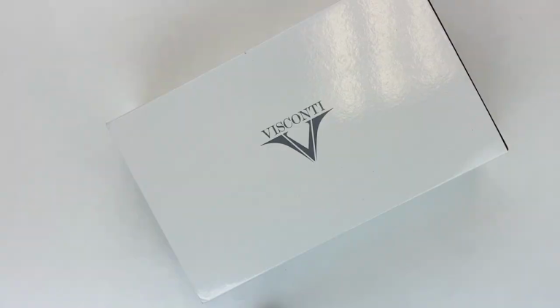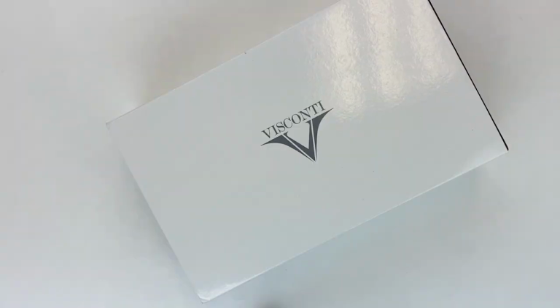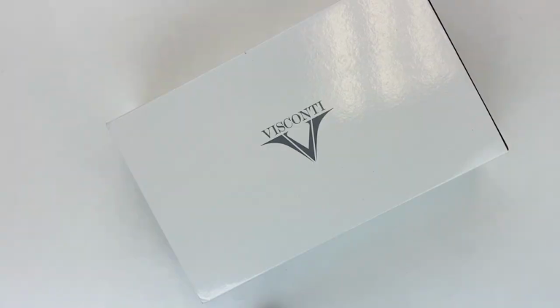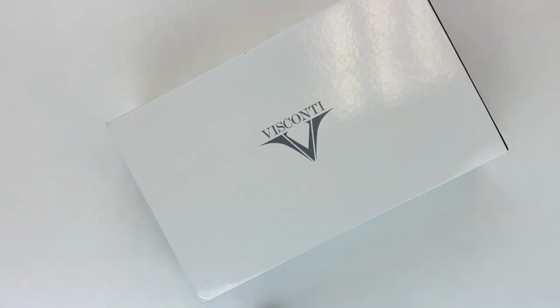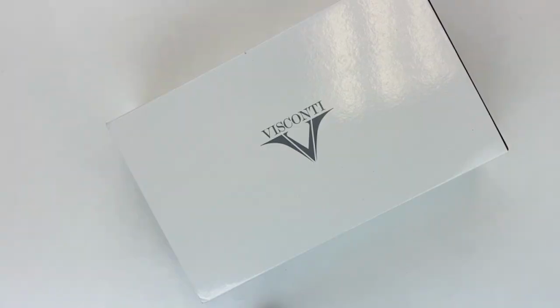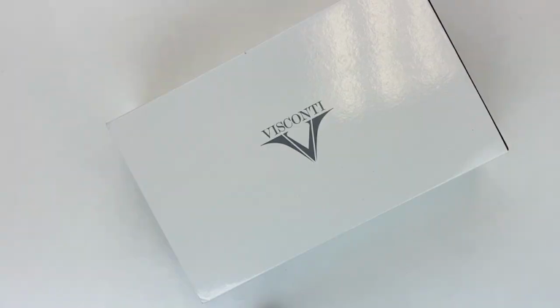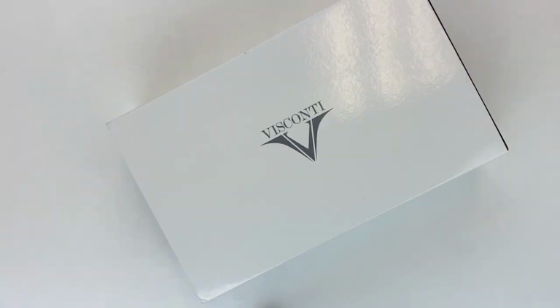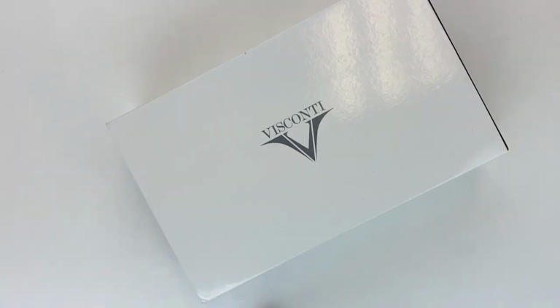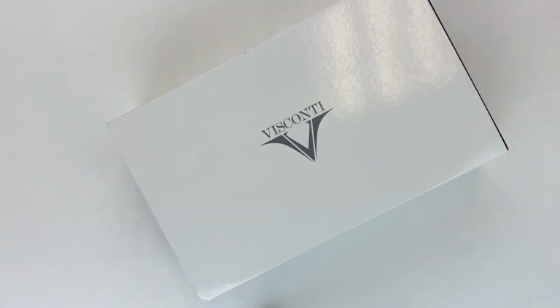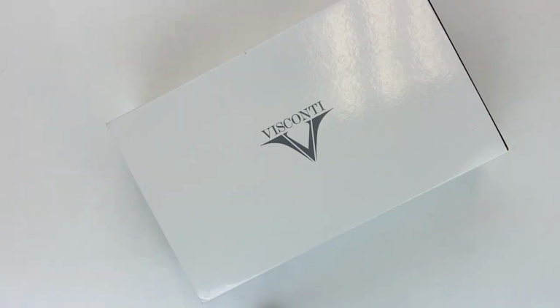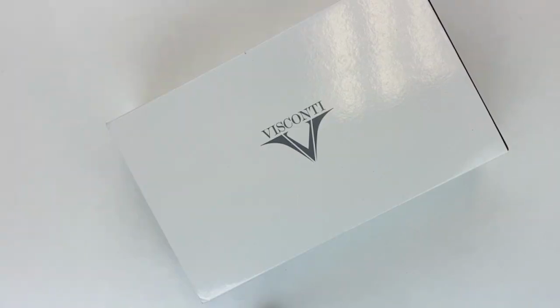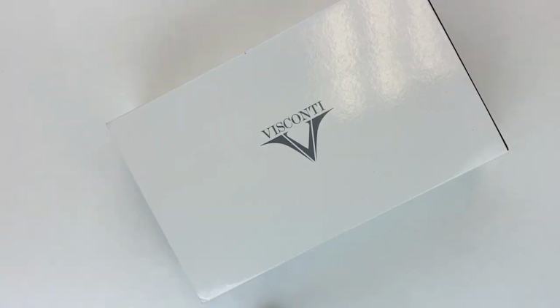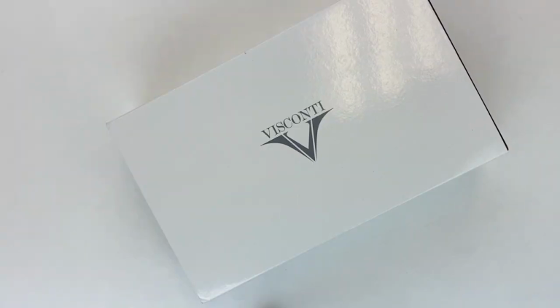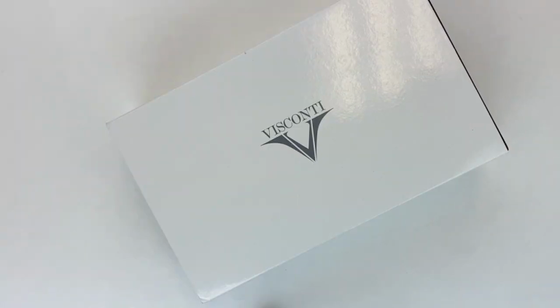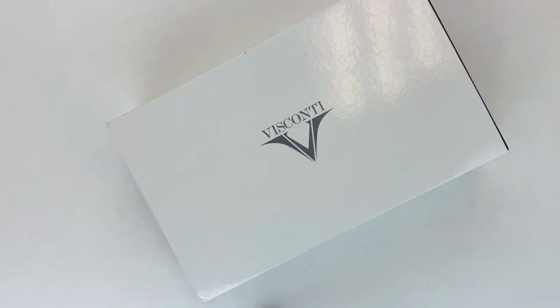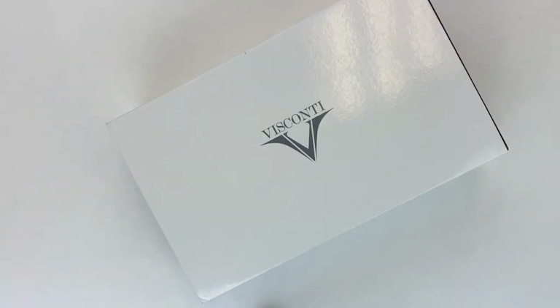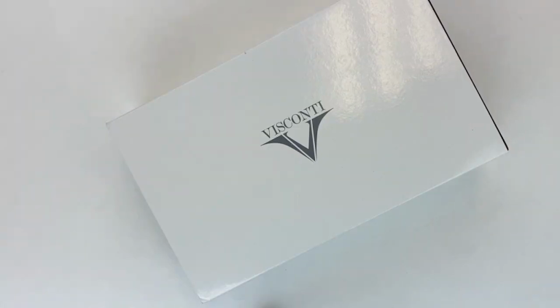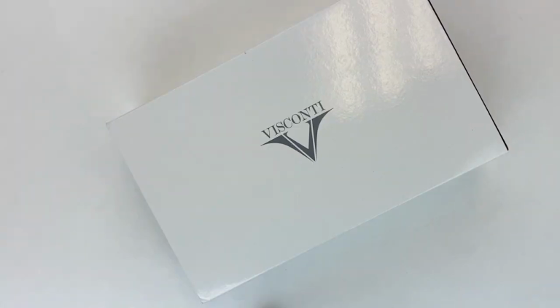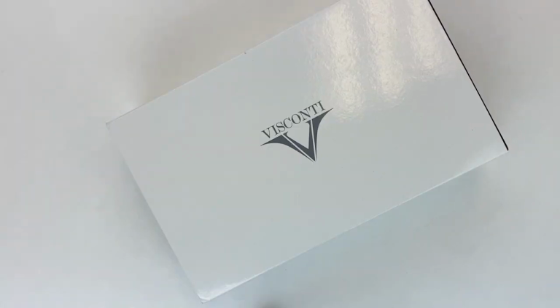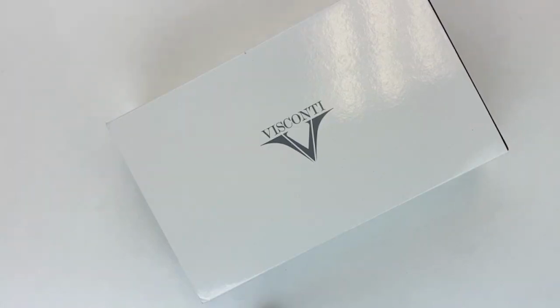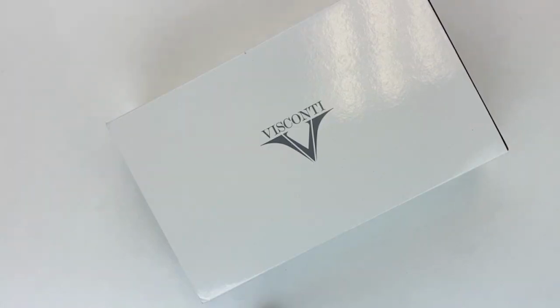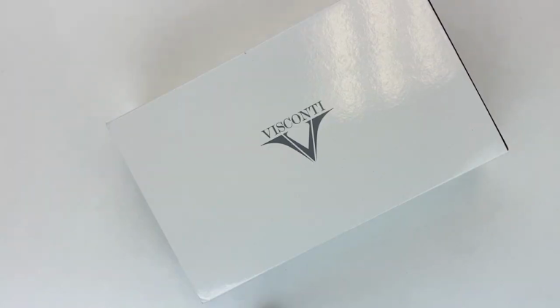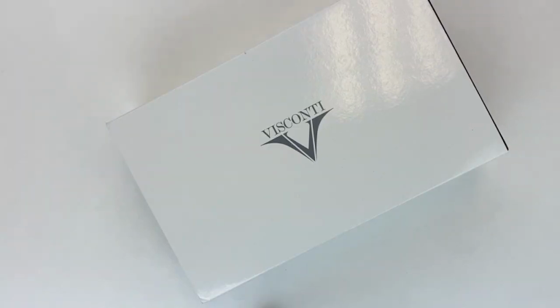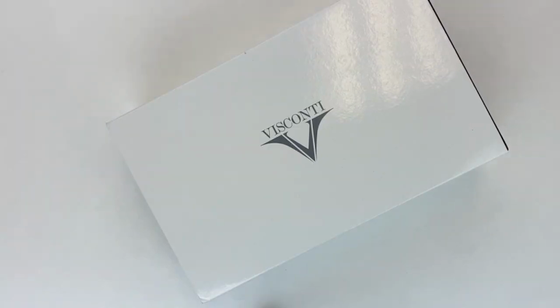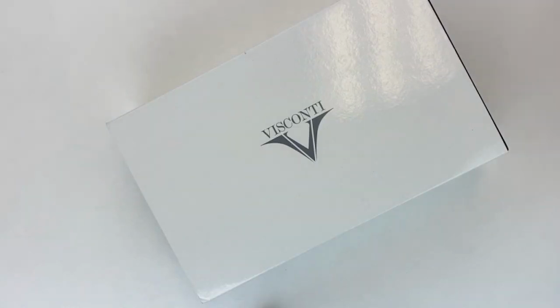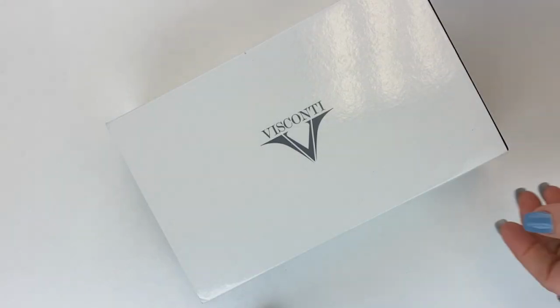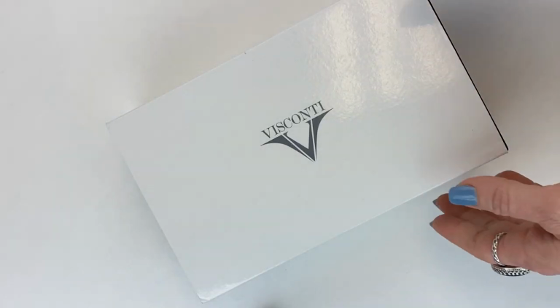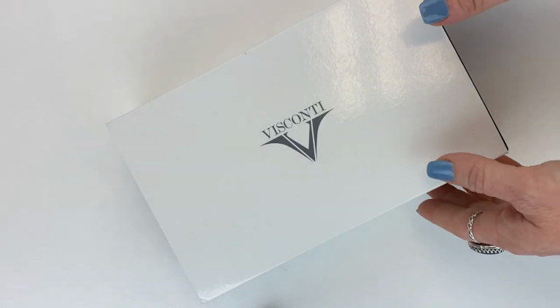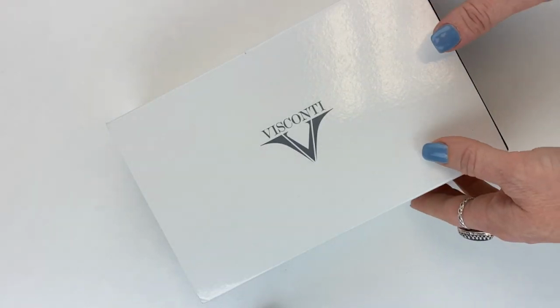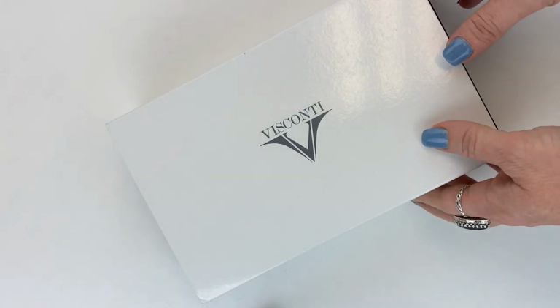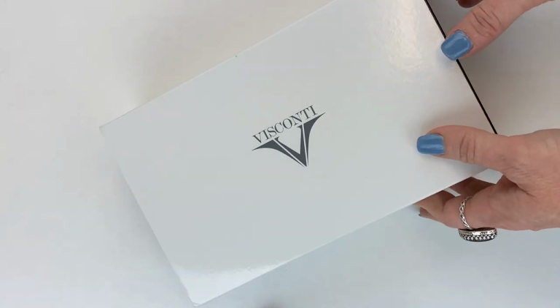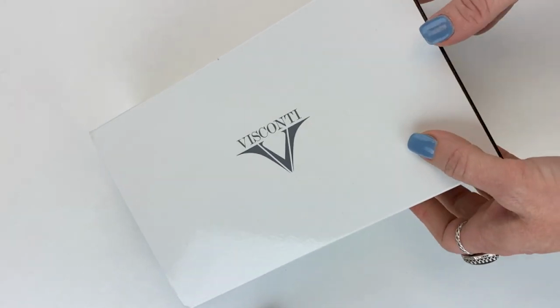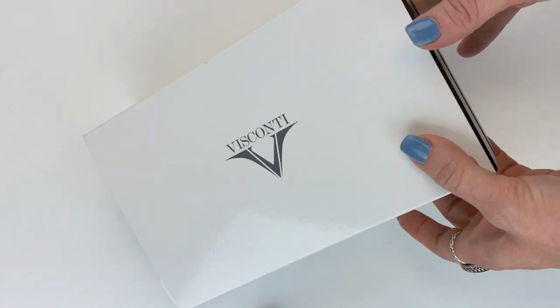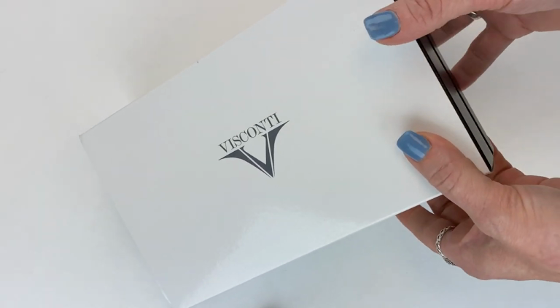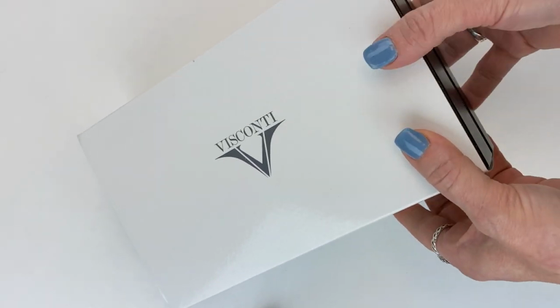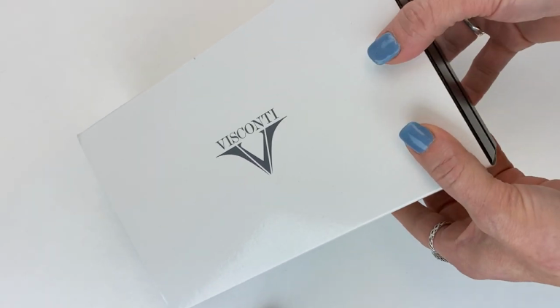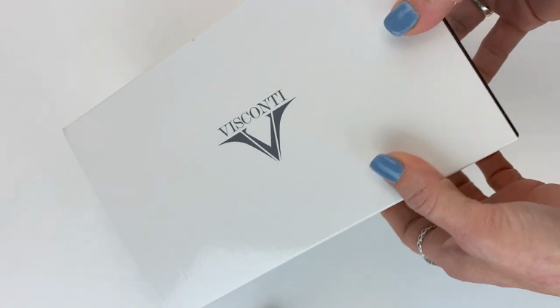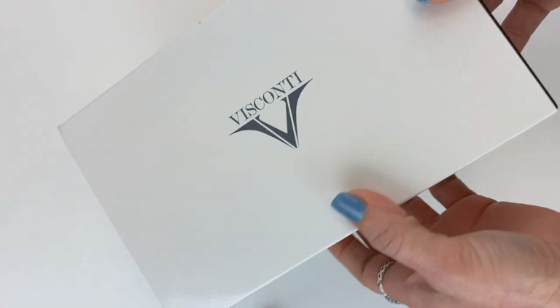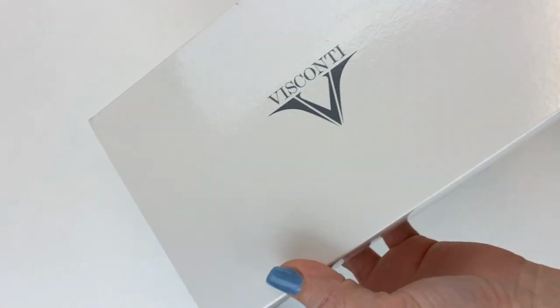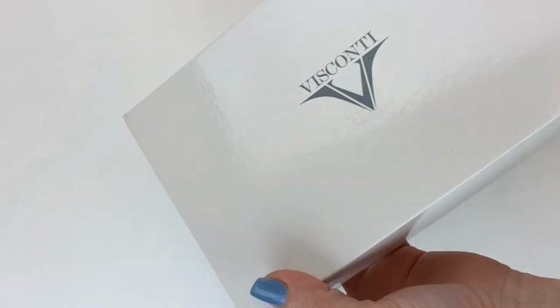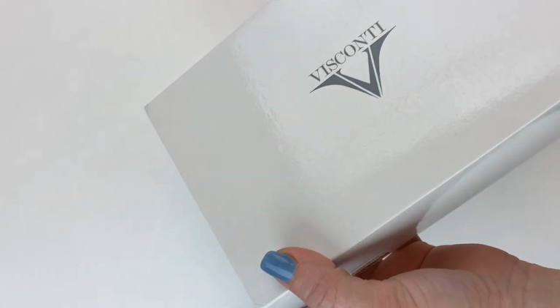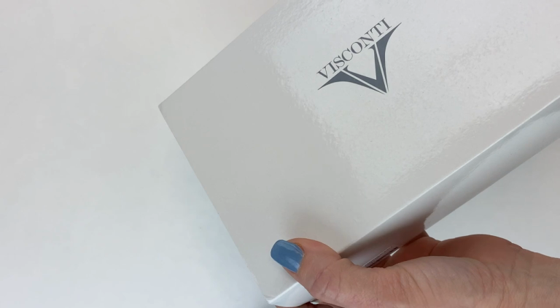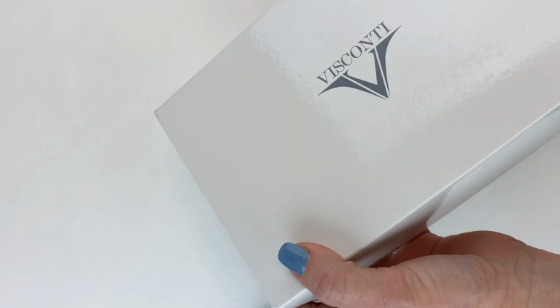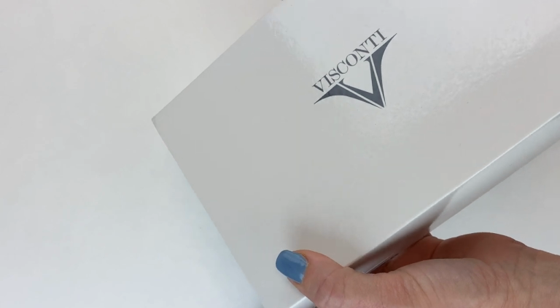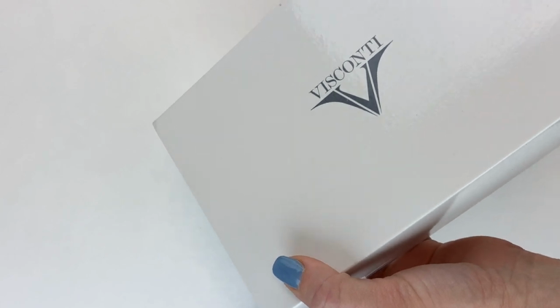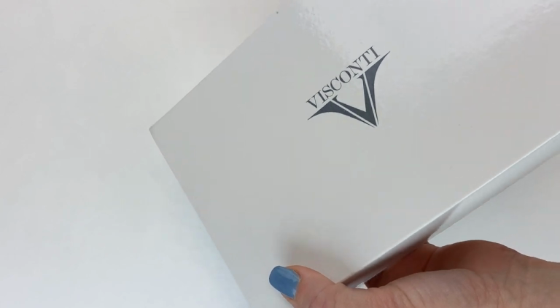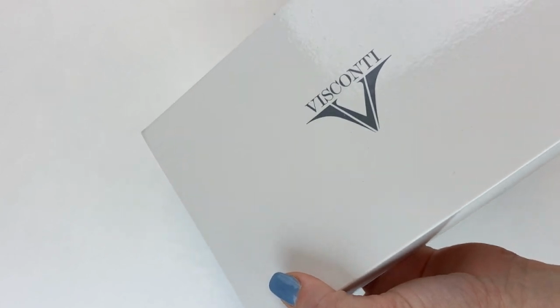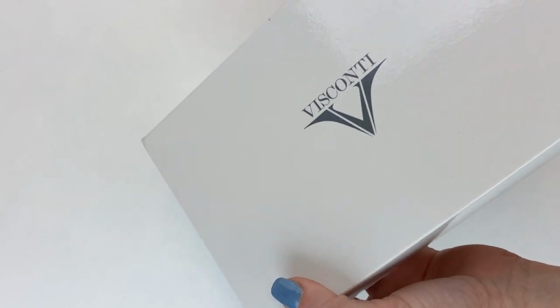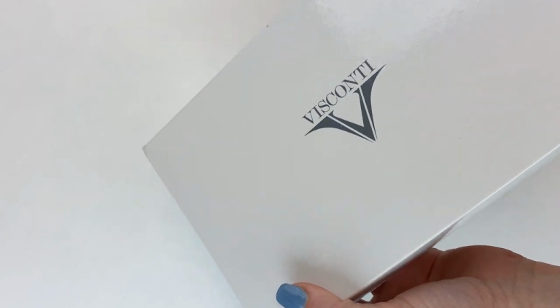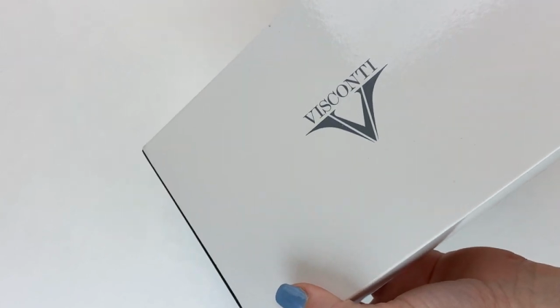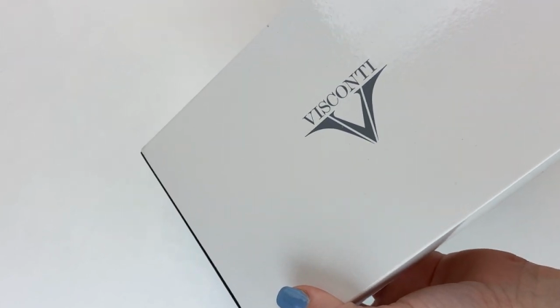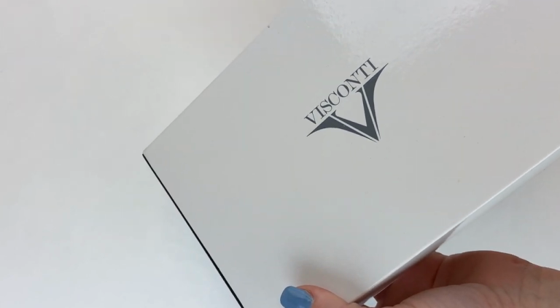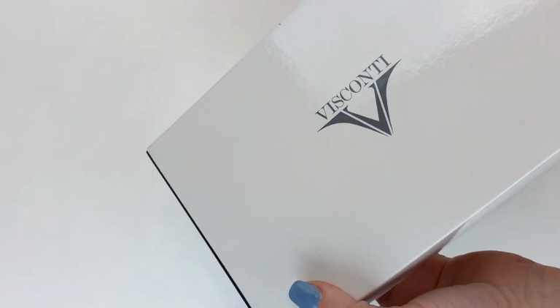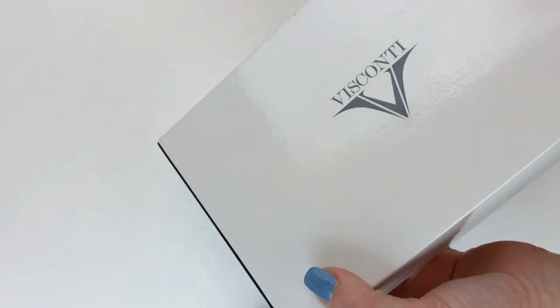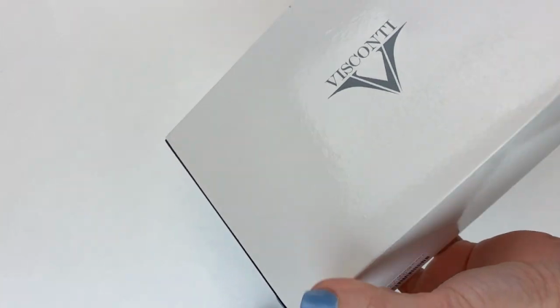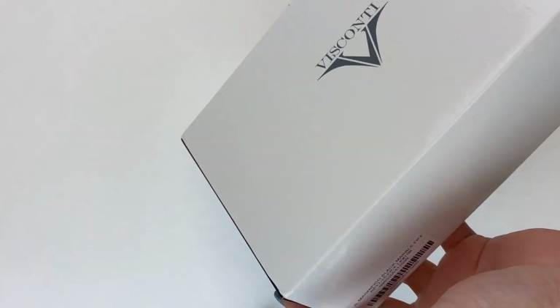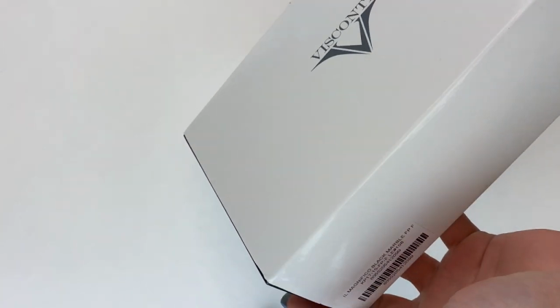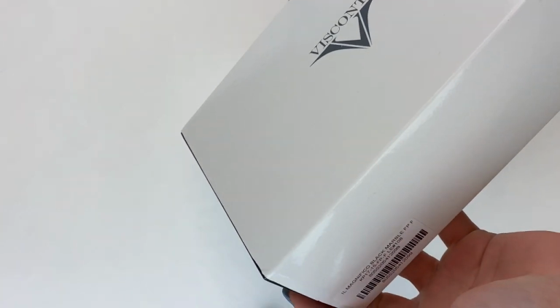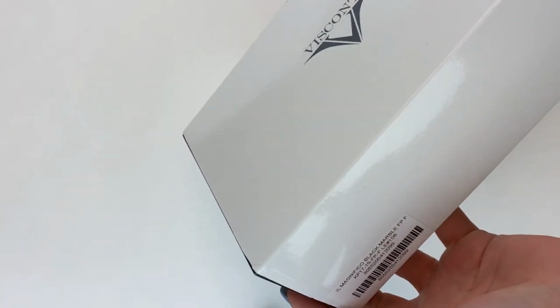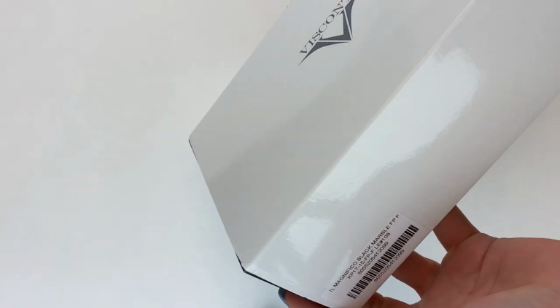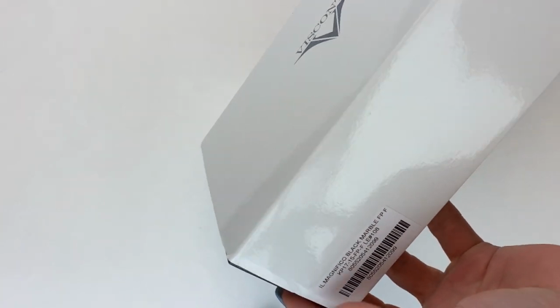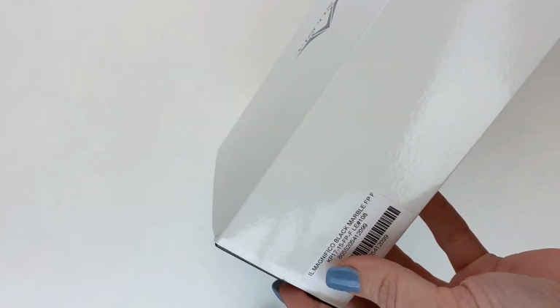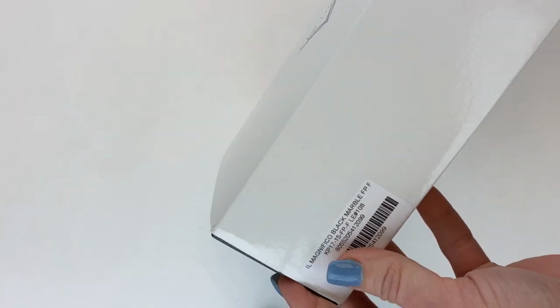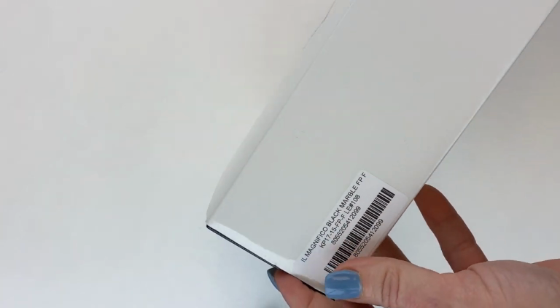Today we have a fountain pen unboxing of a Visconti pen. This is the Visconti Il Magnifico in black marble.